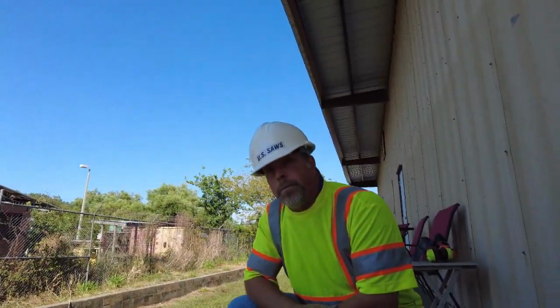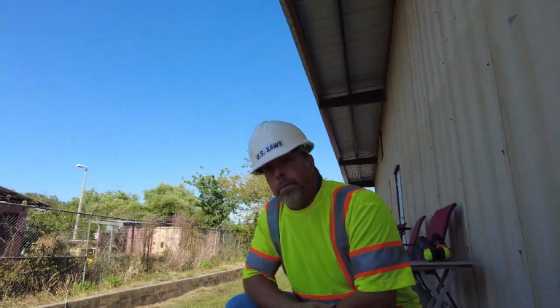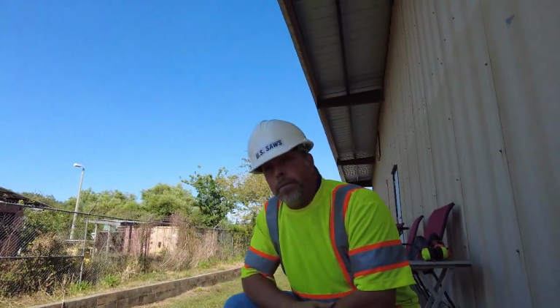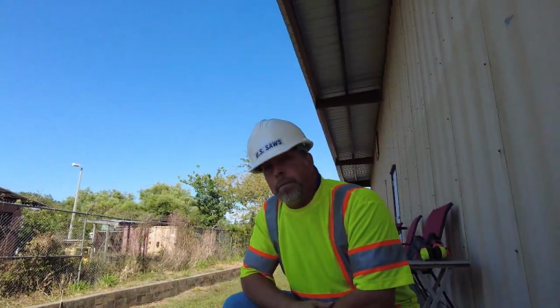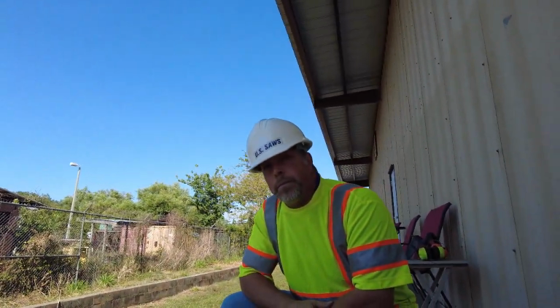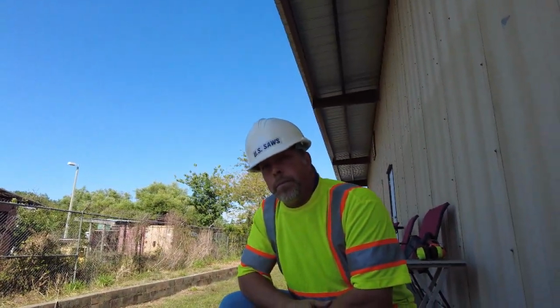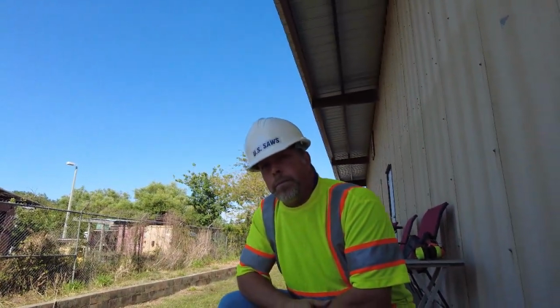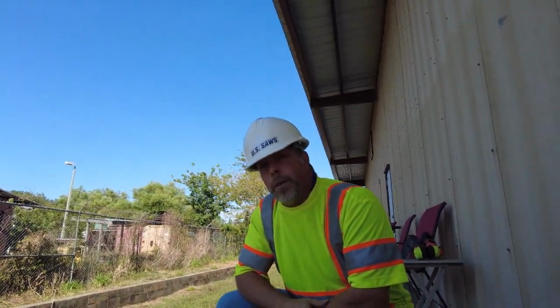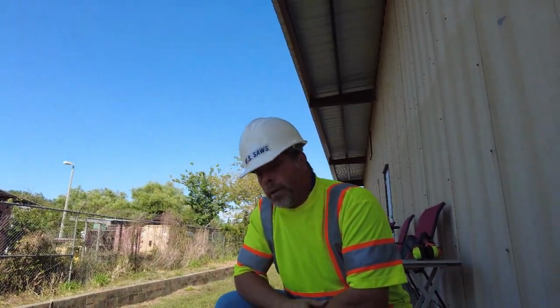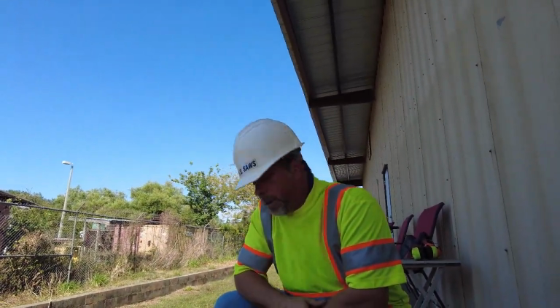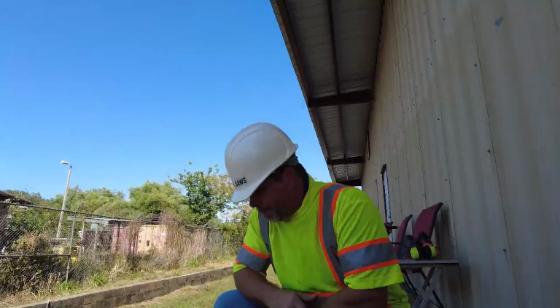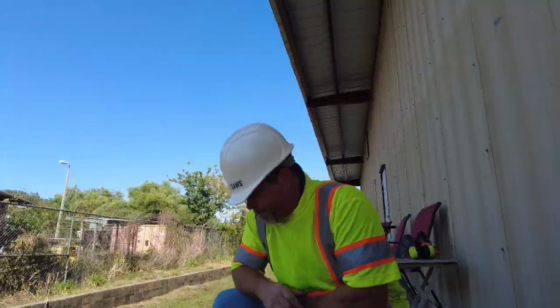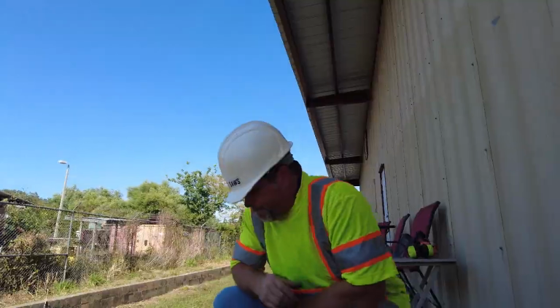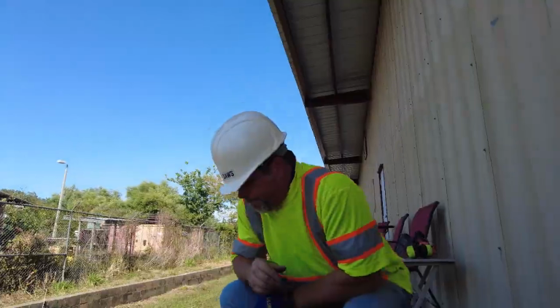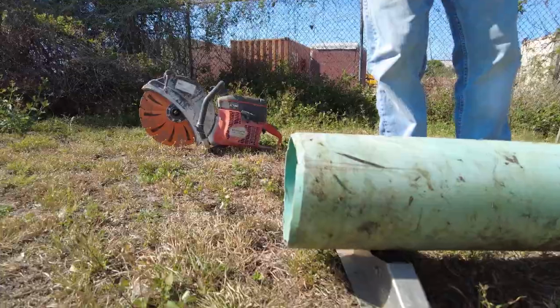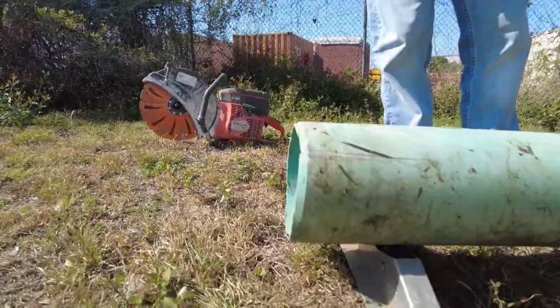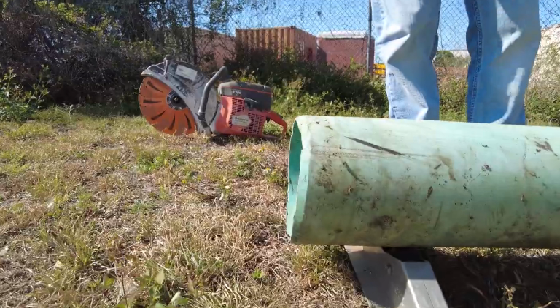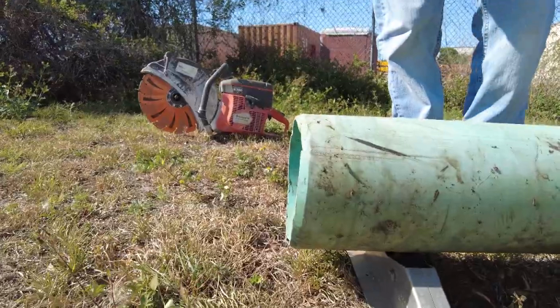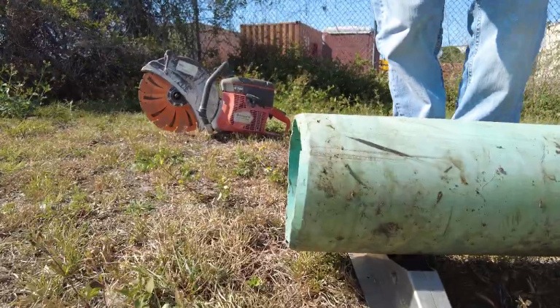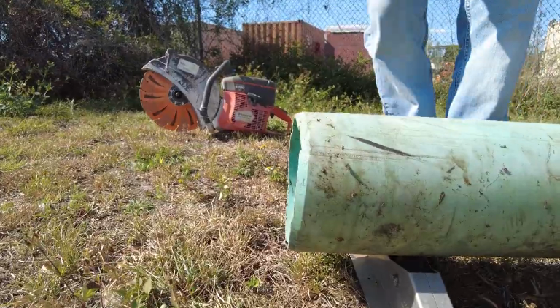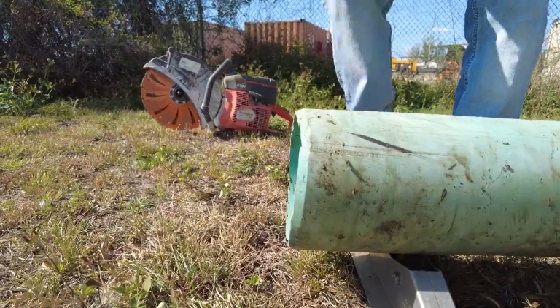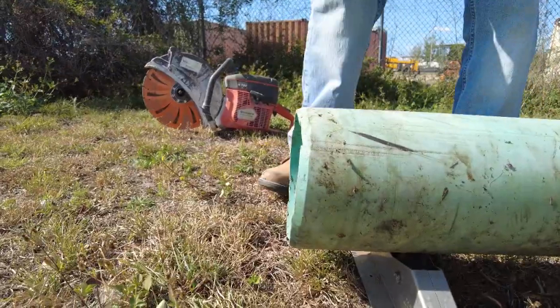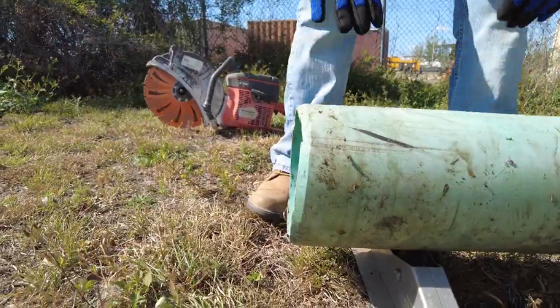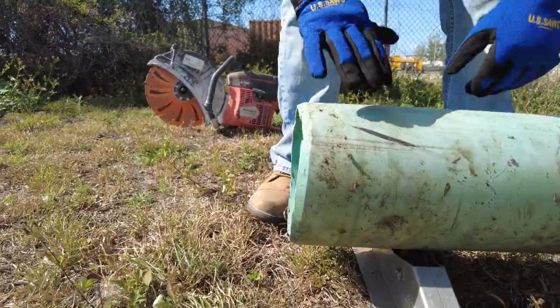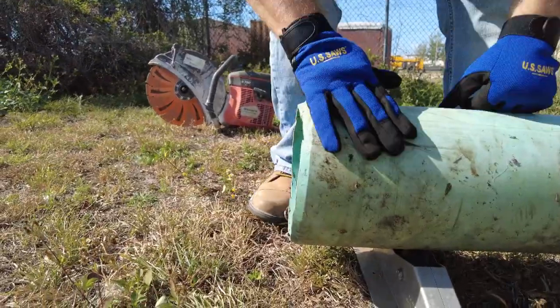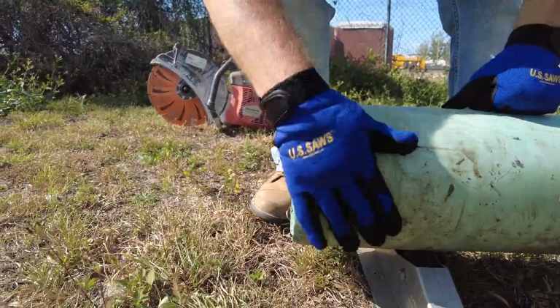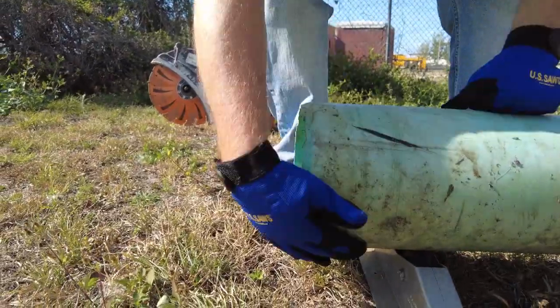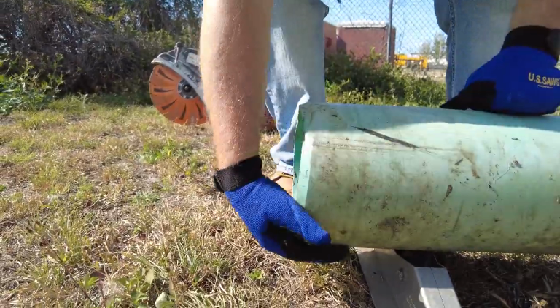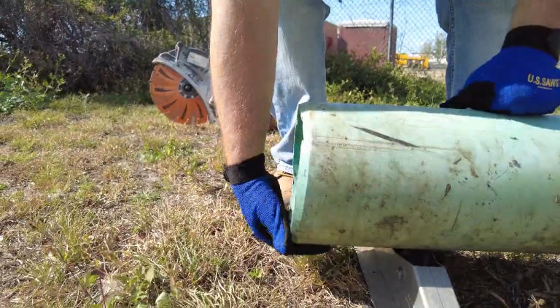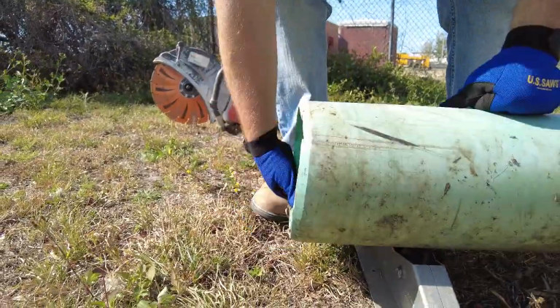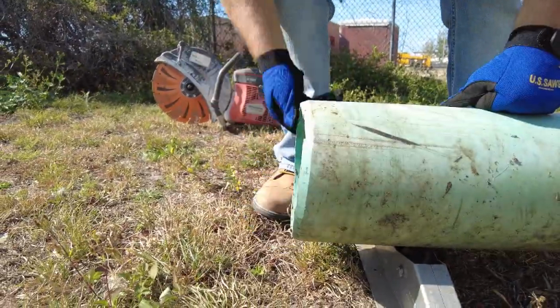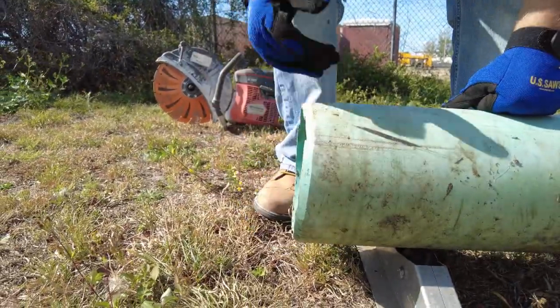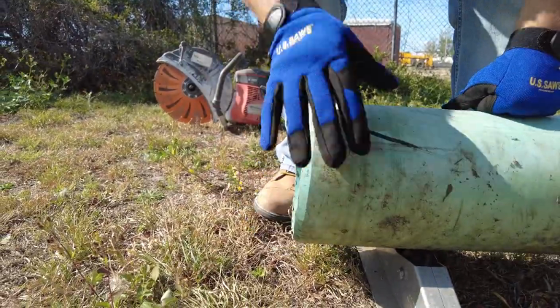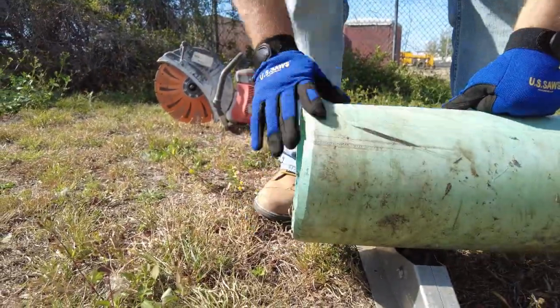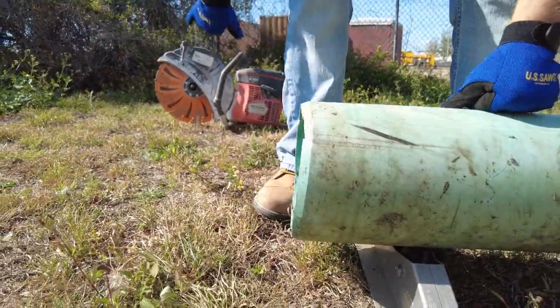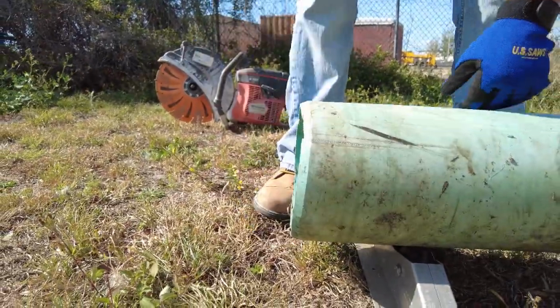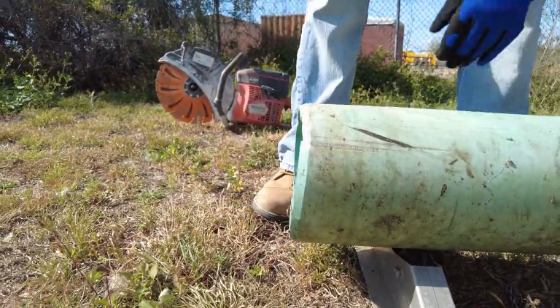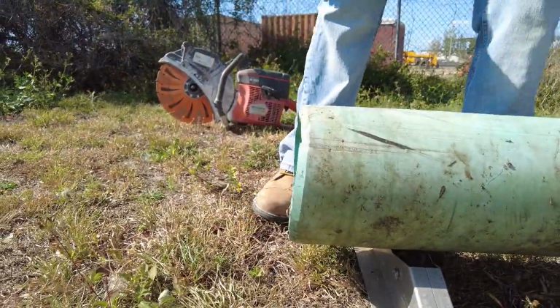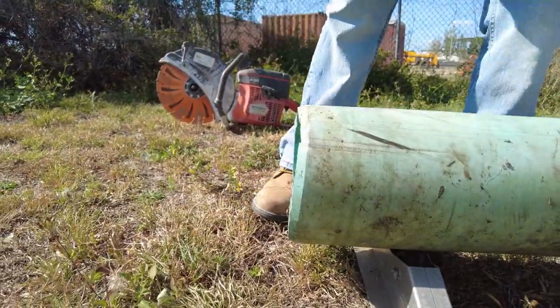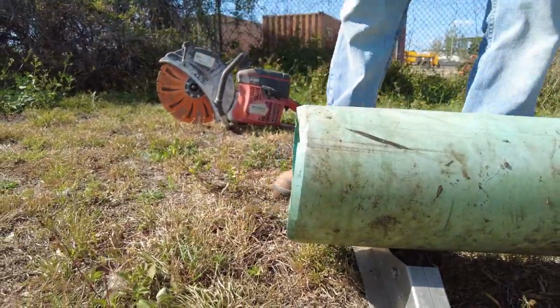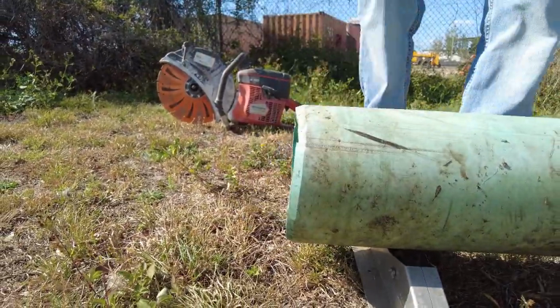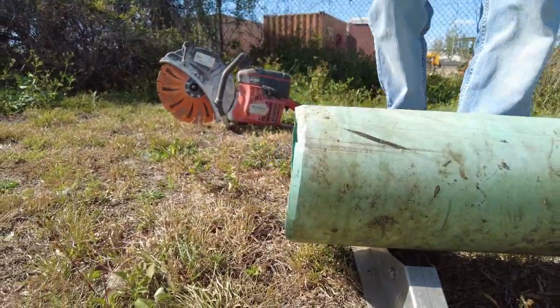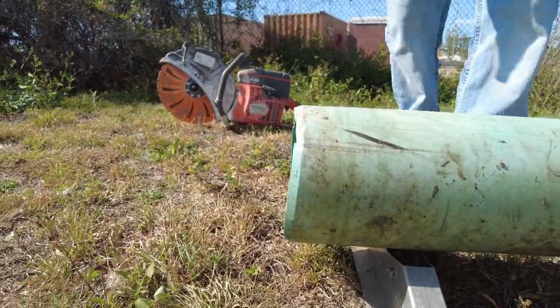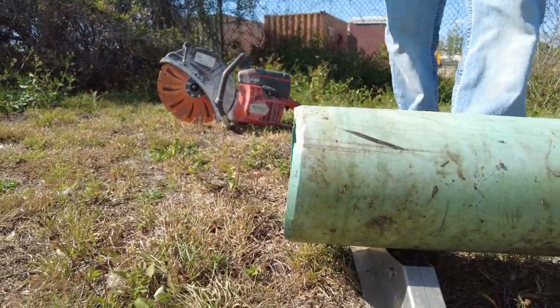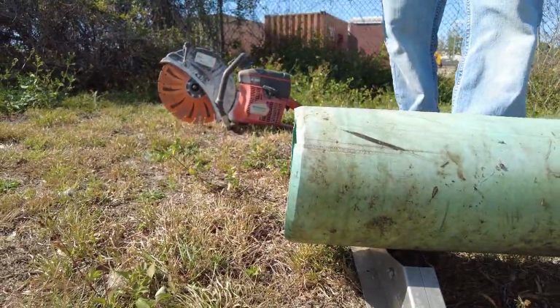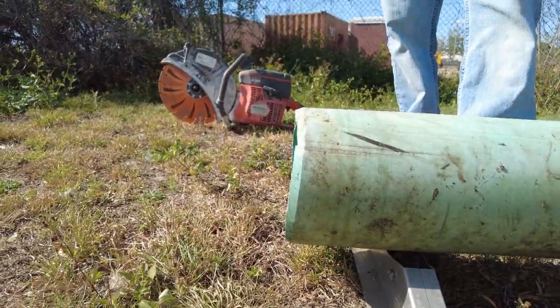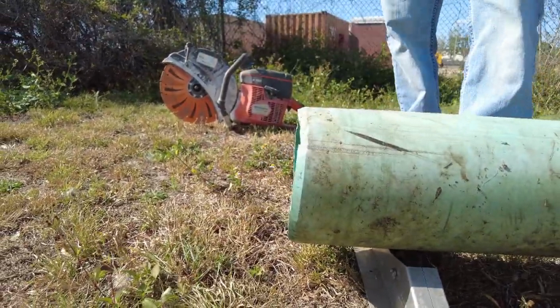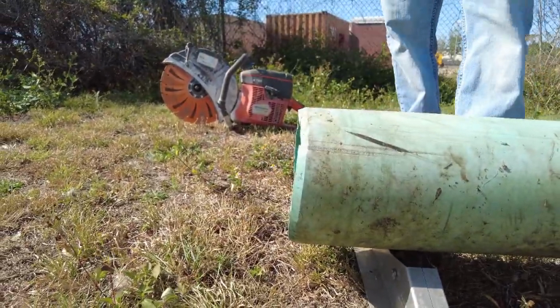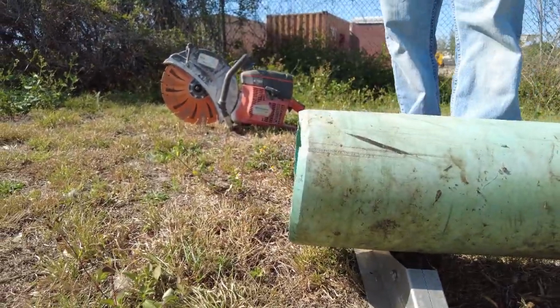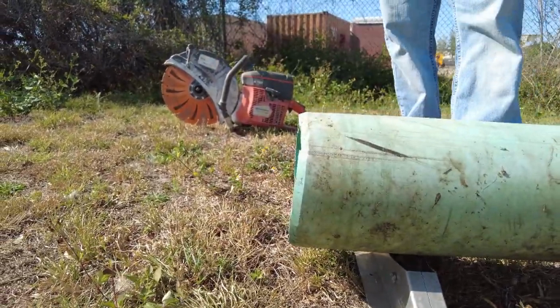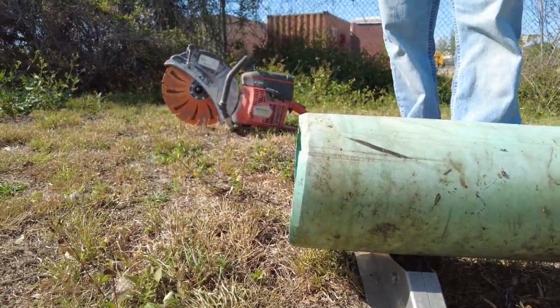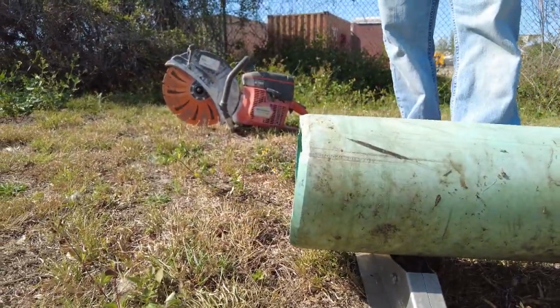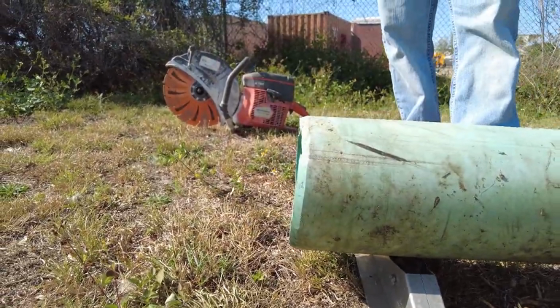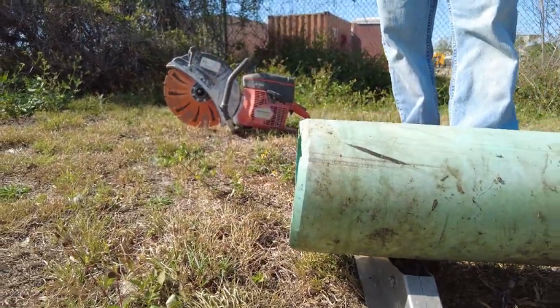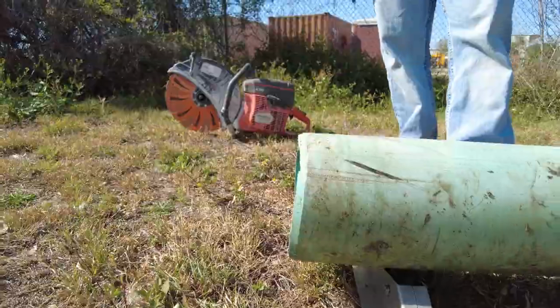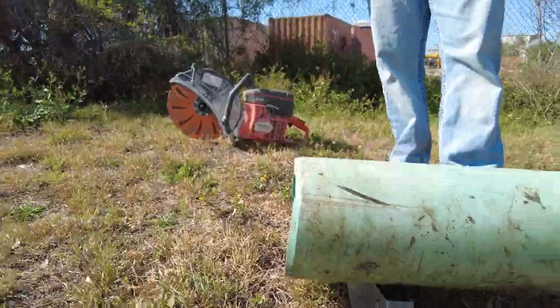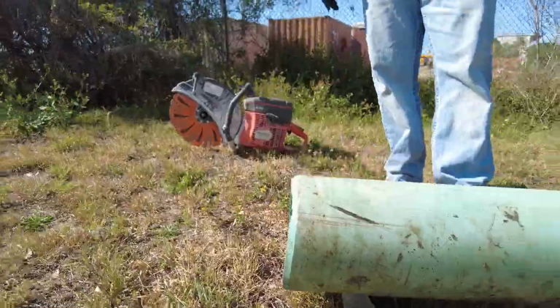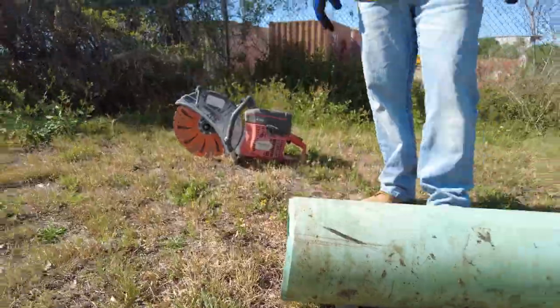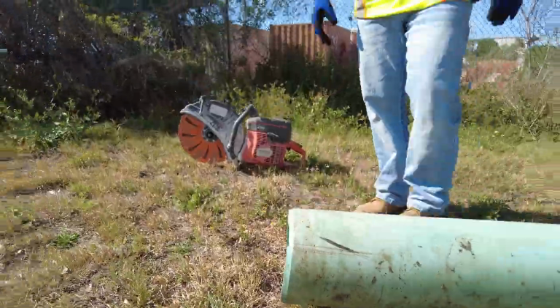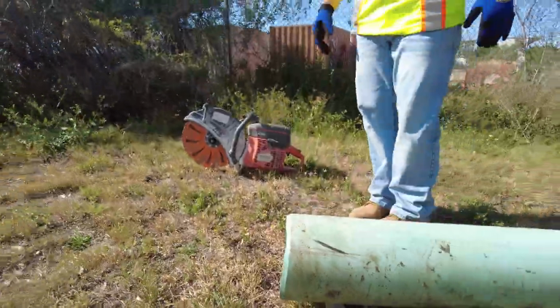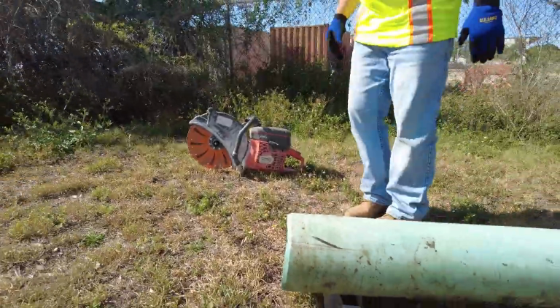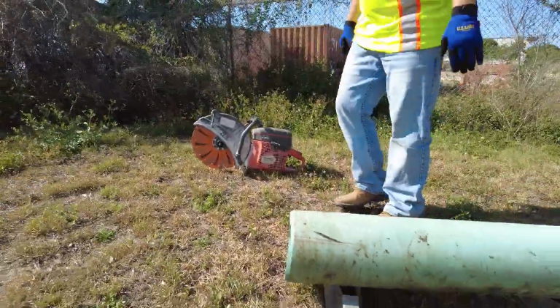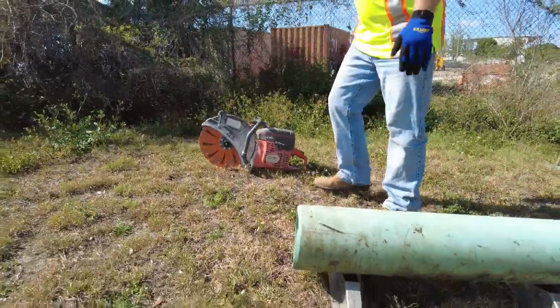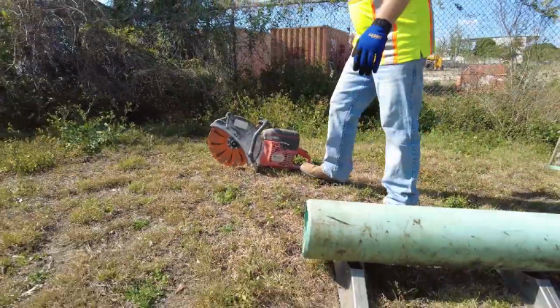Alright, this is just a demo piece of pipe, so we're going to trim the edge up first and then show you how to put a bevel on.